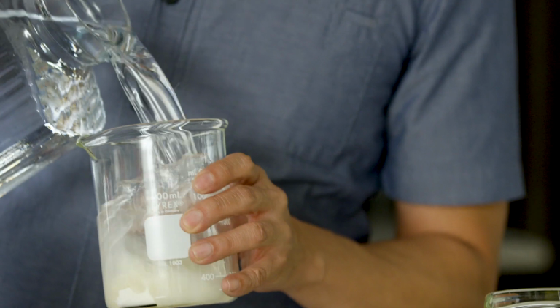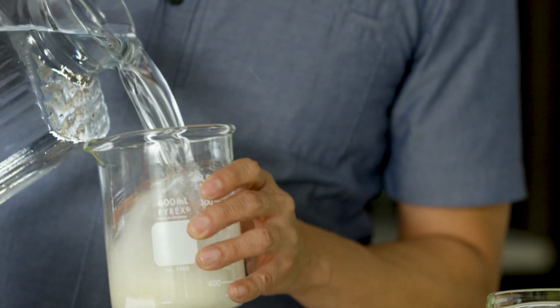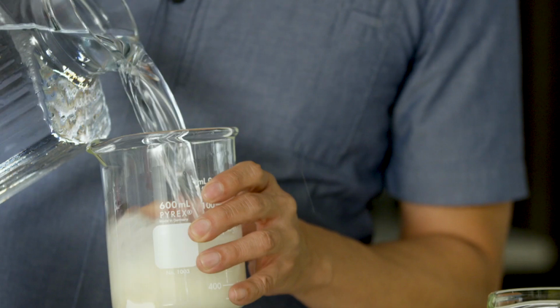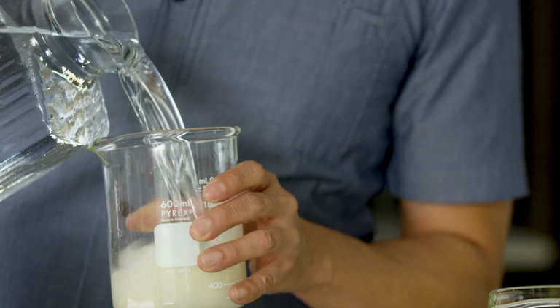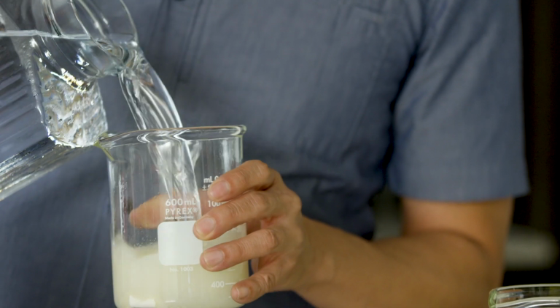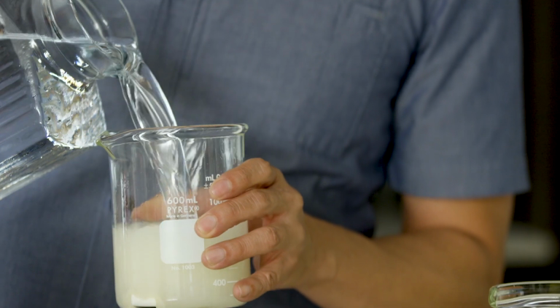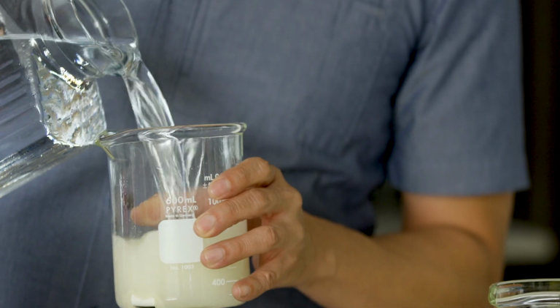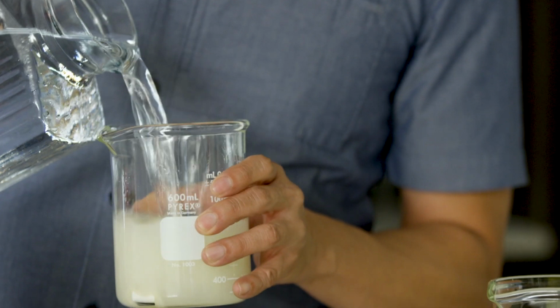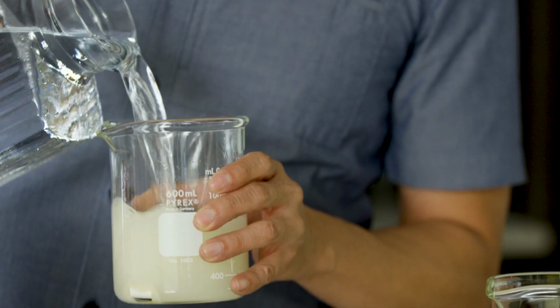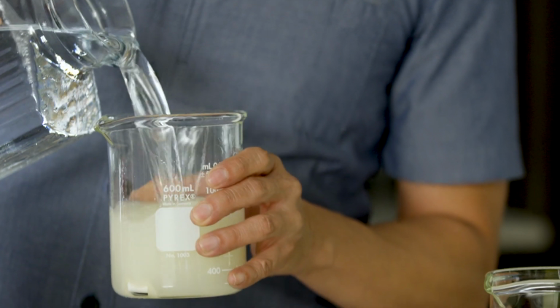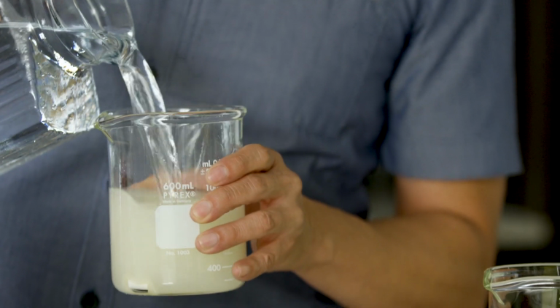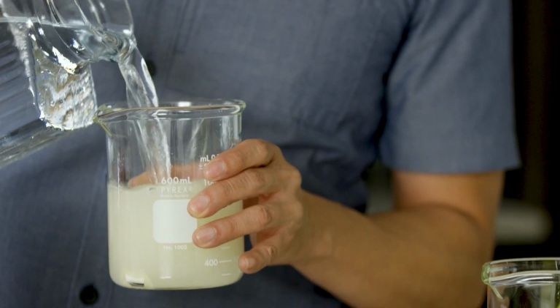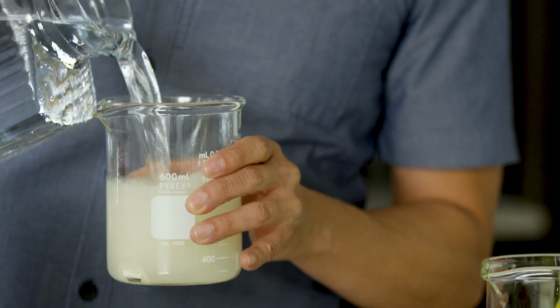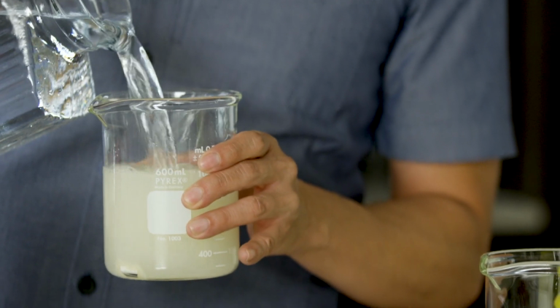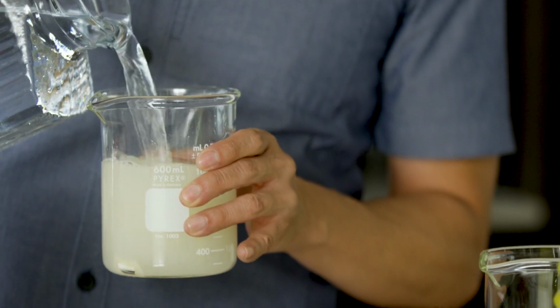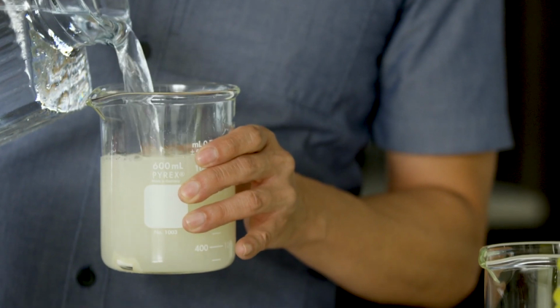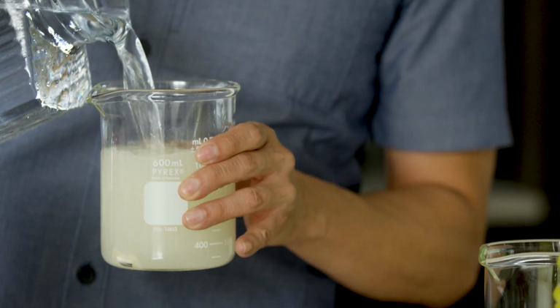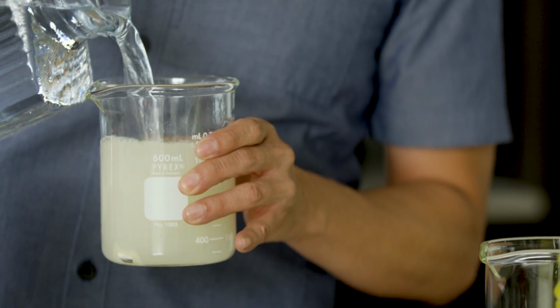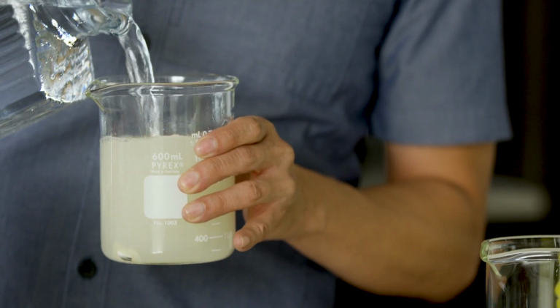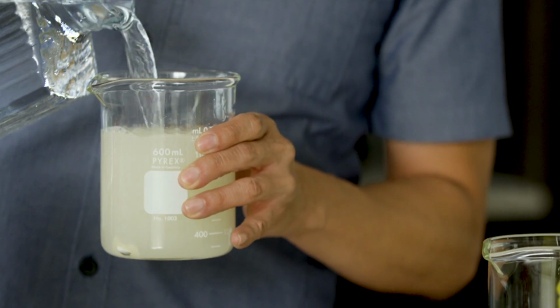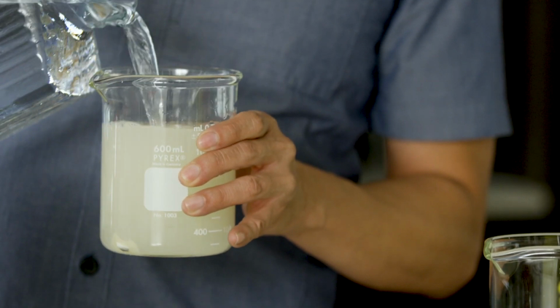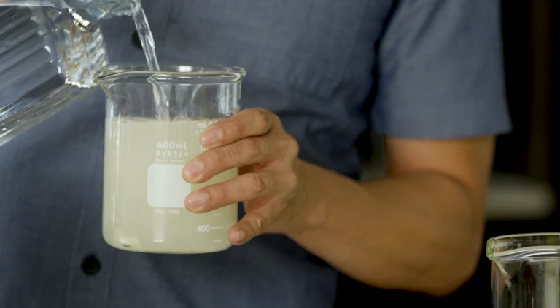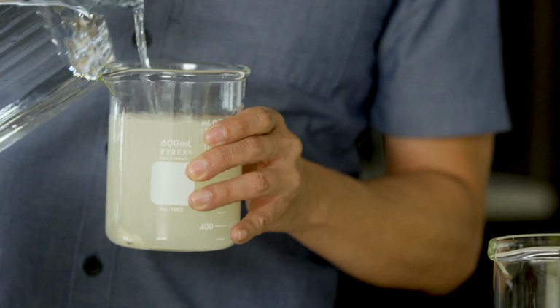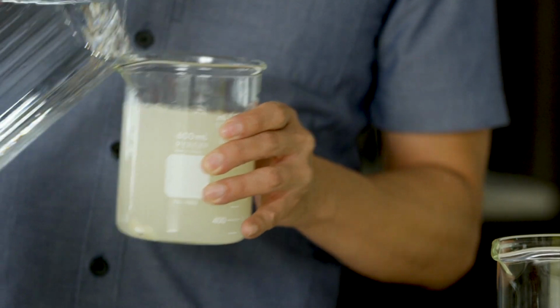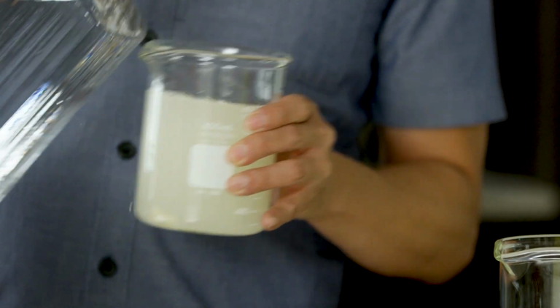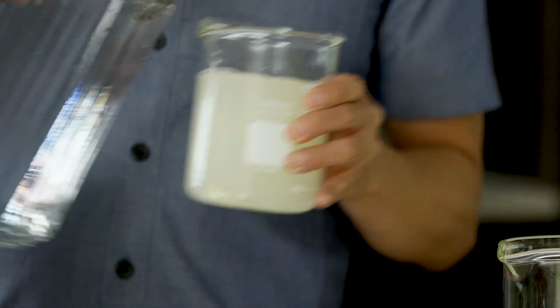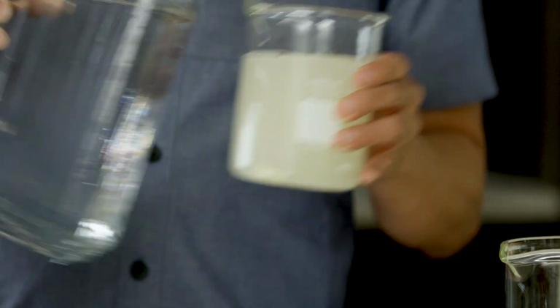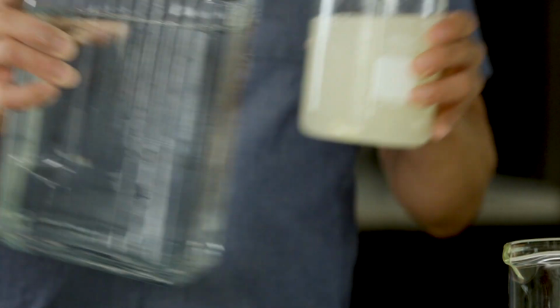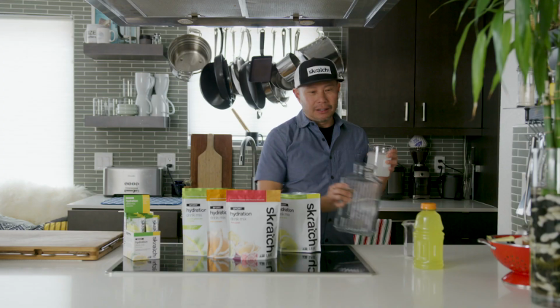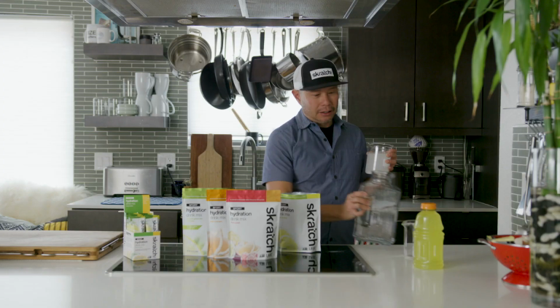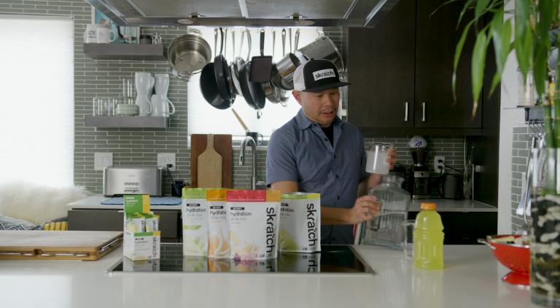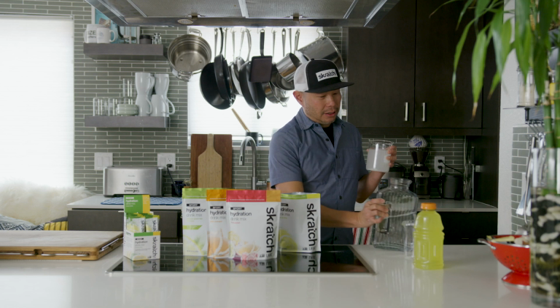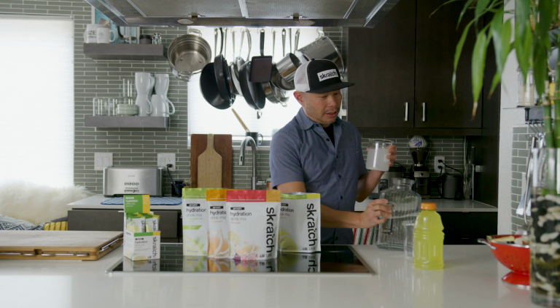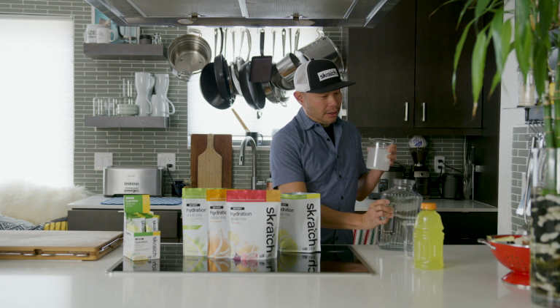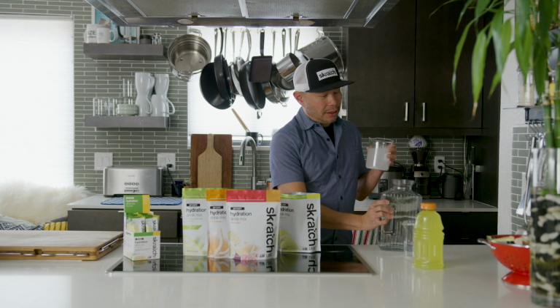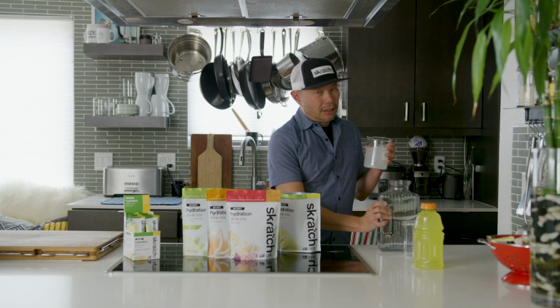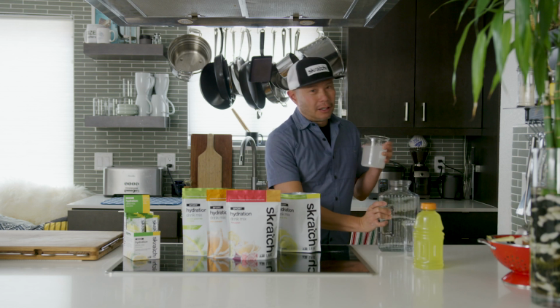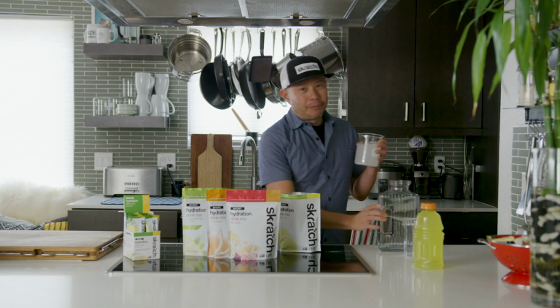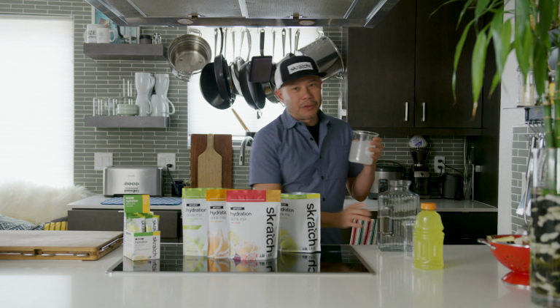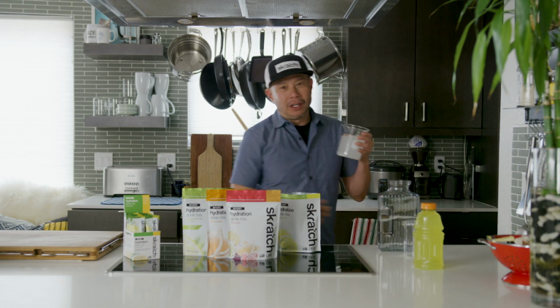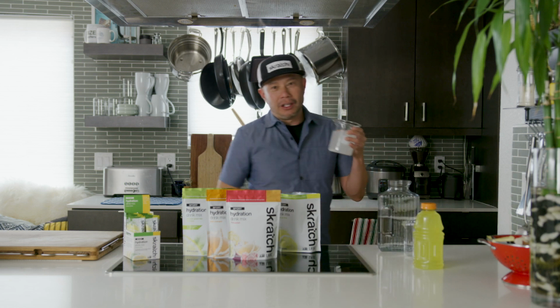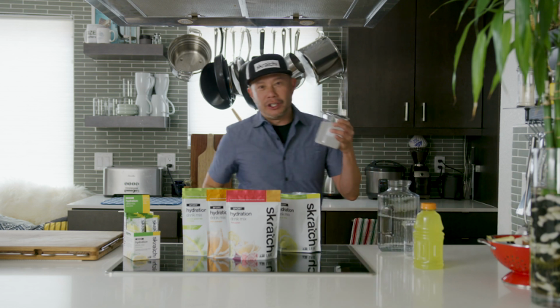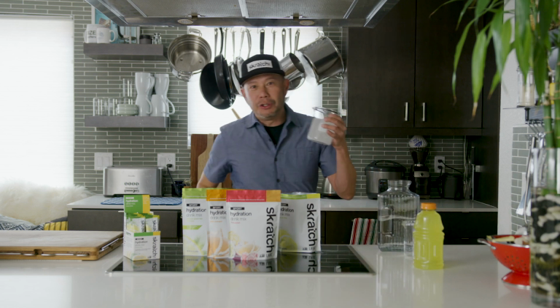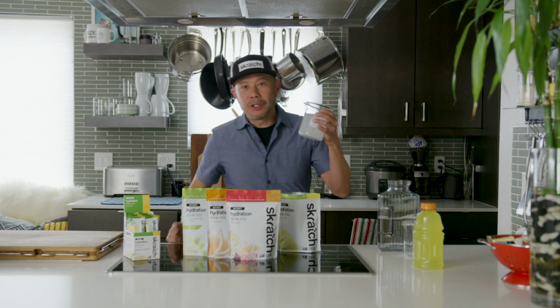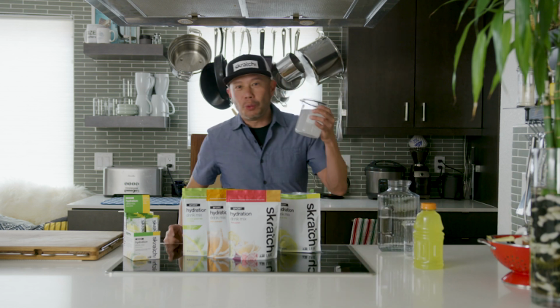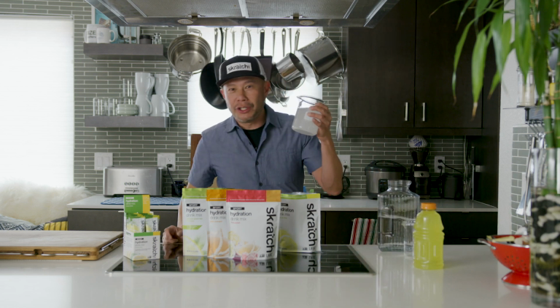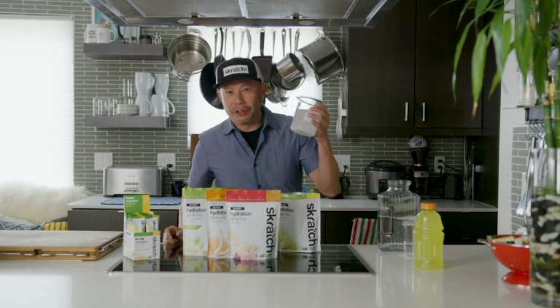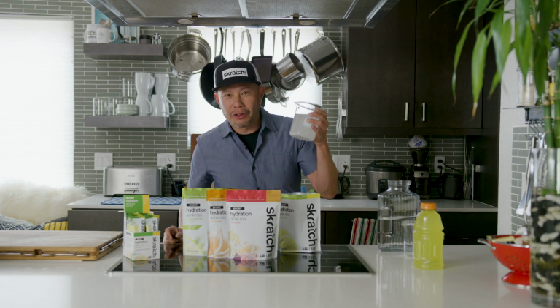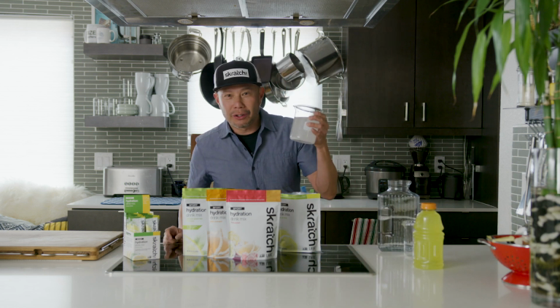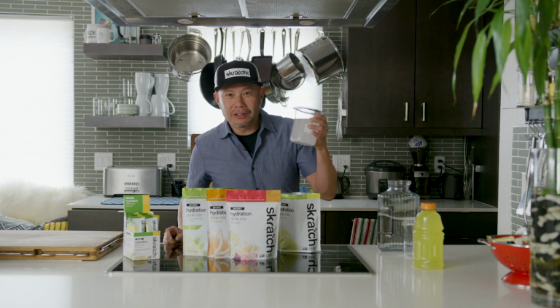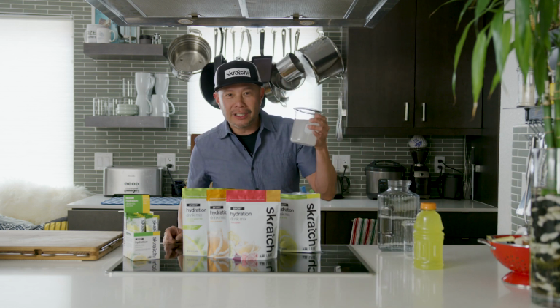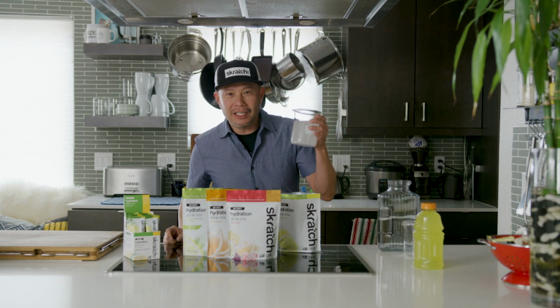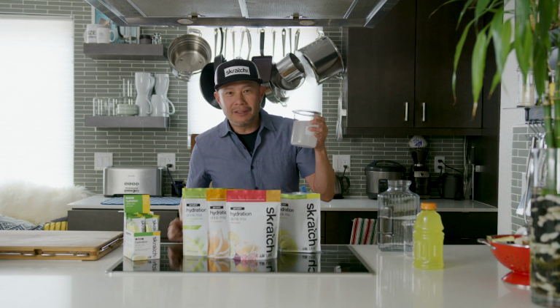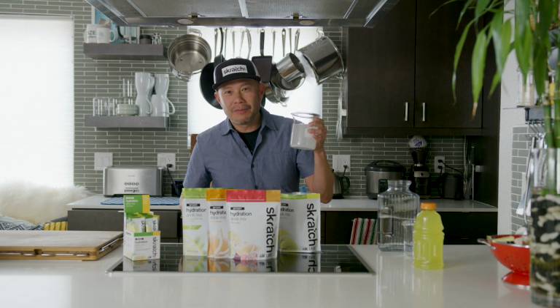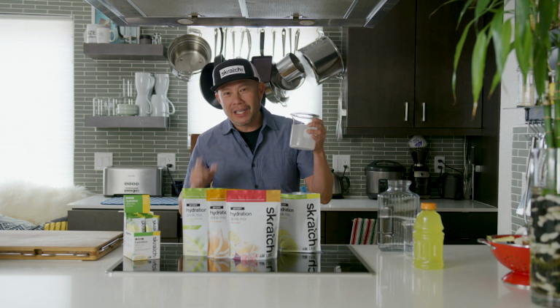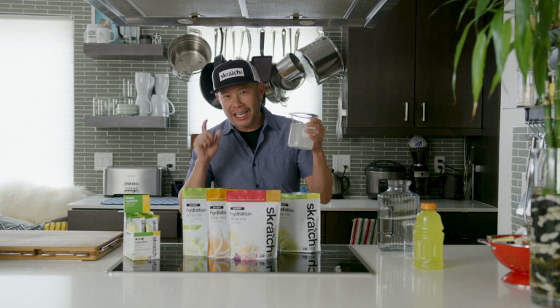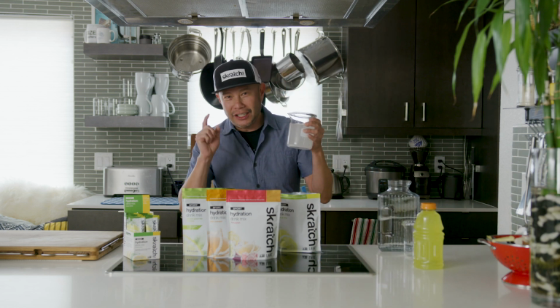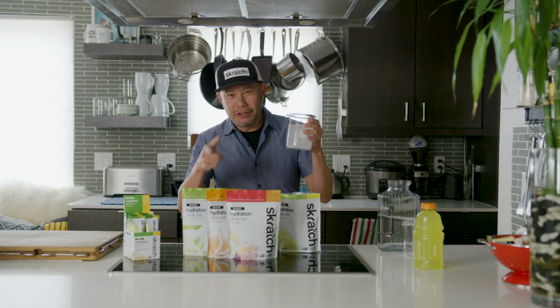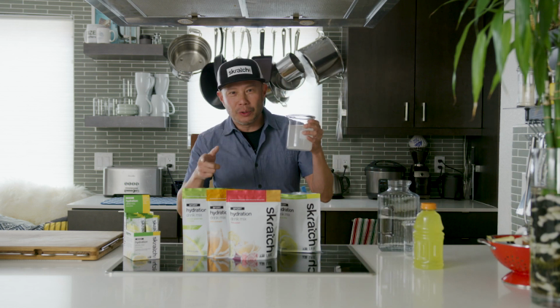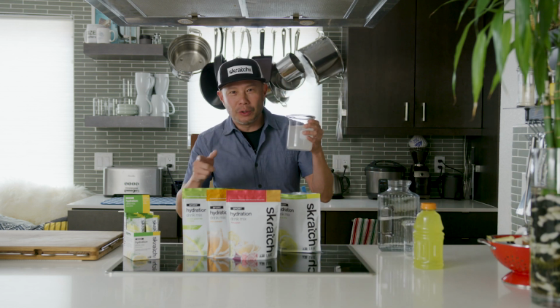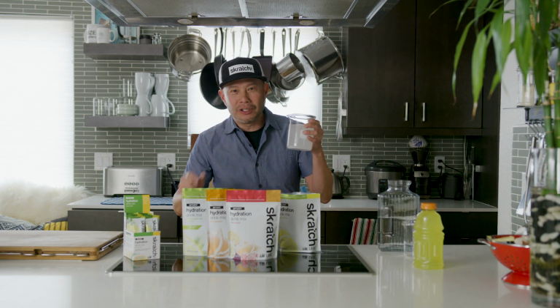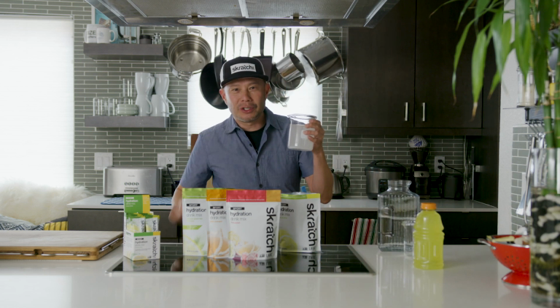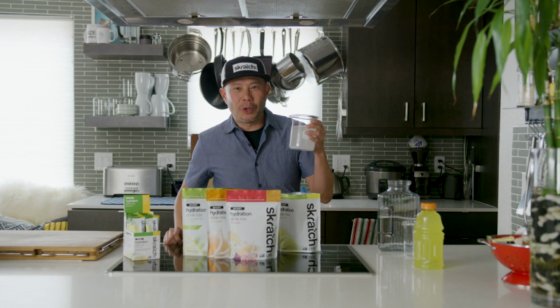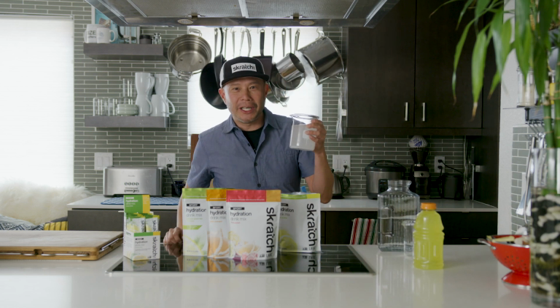Pour, stir, and use it when you're thirsty and use it when you're sweating.